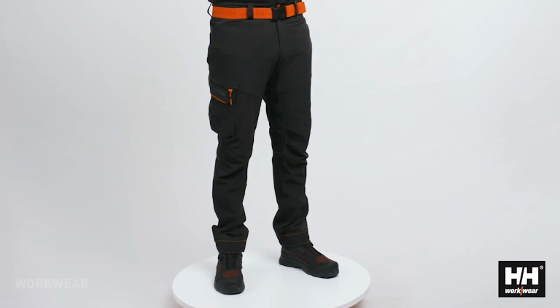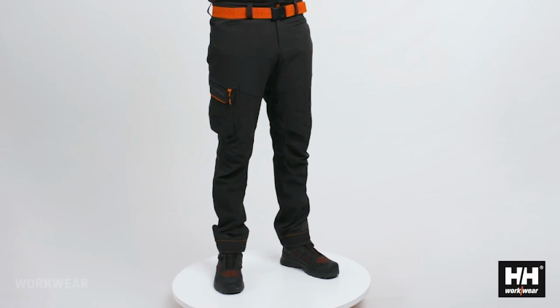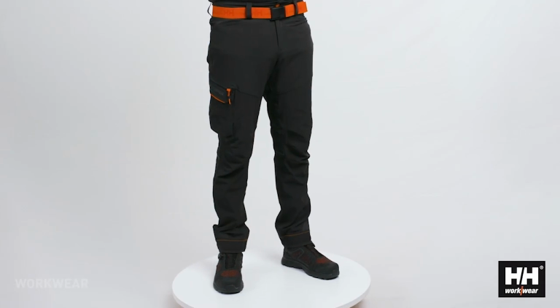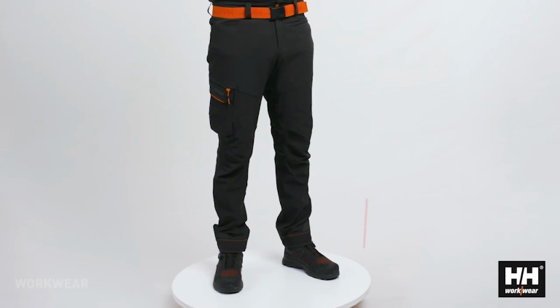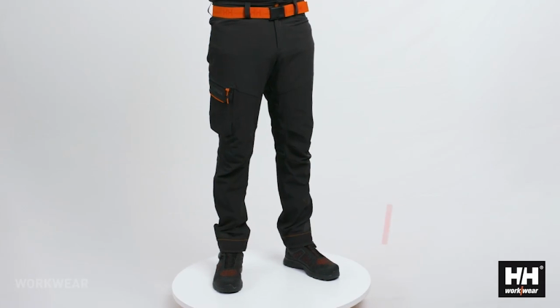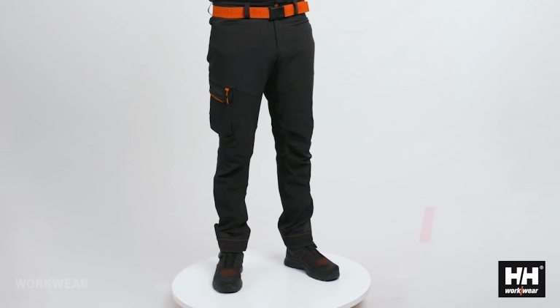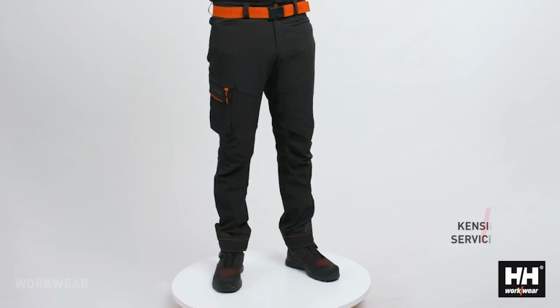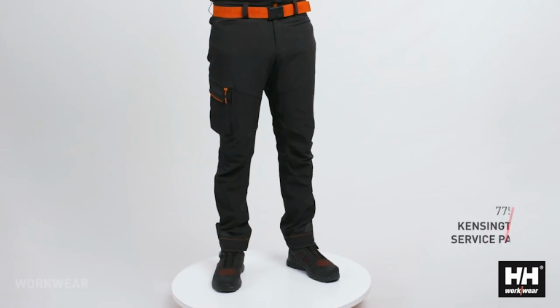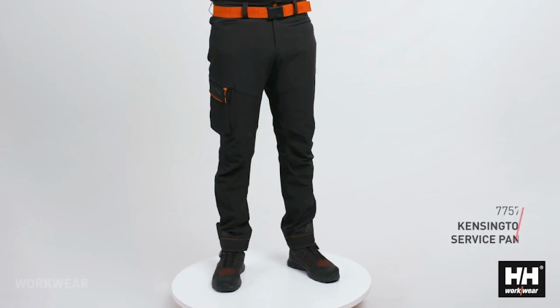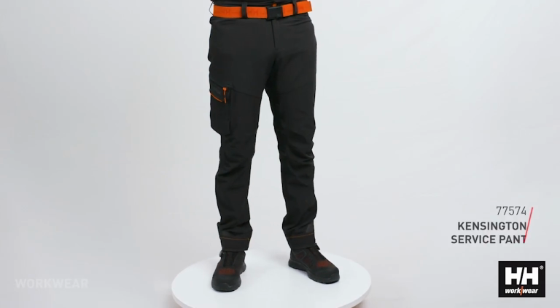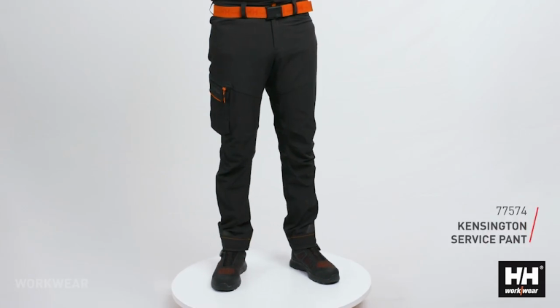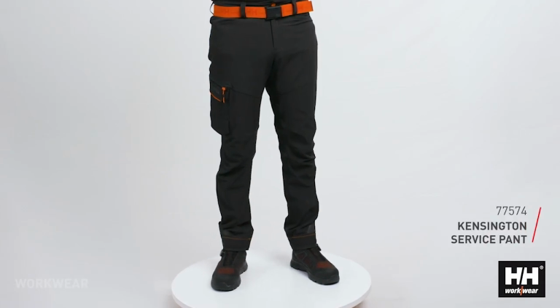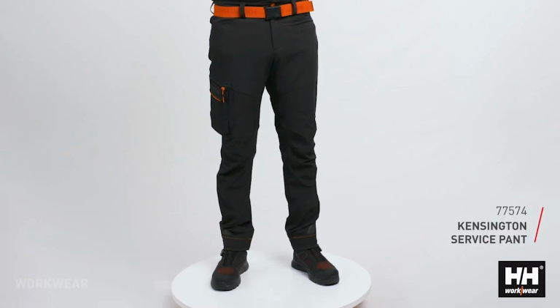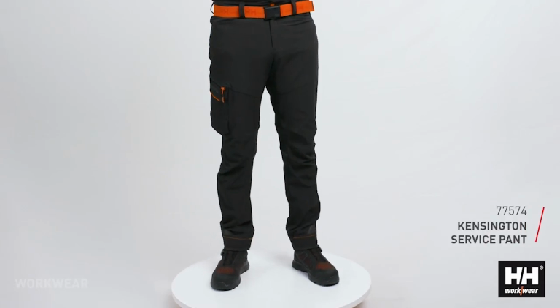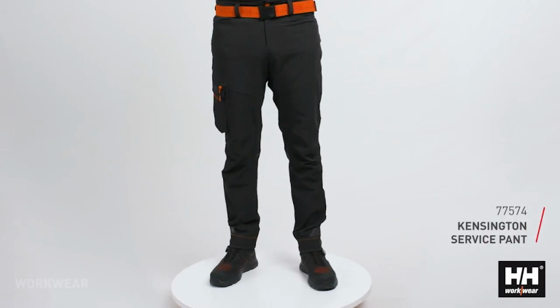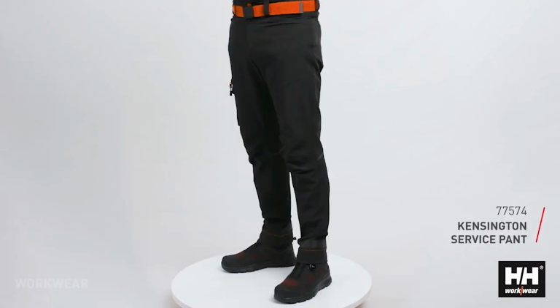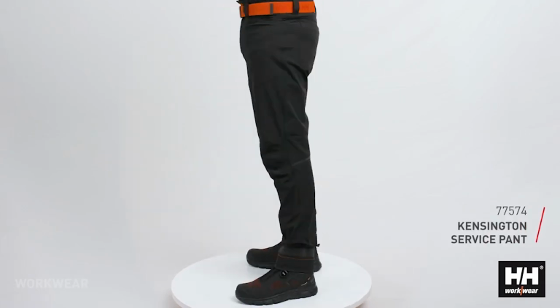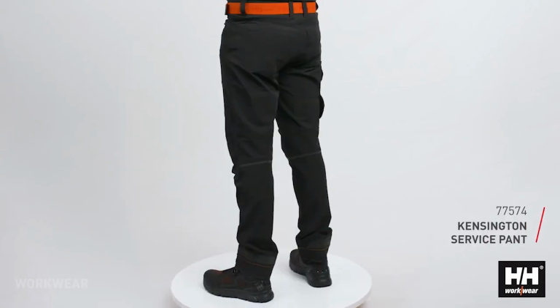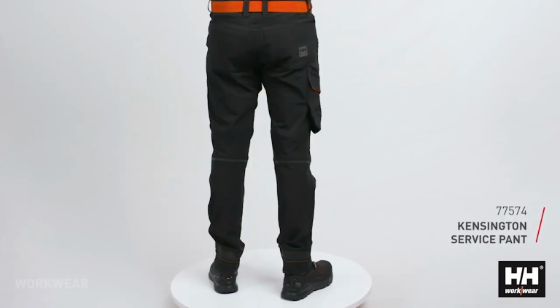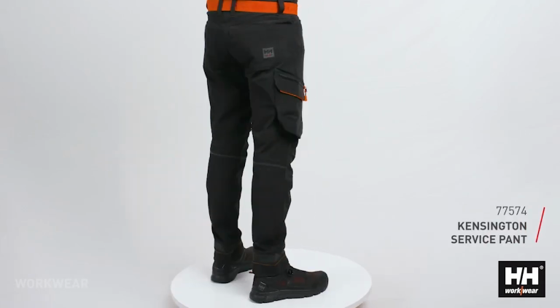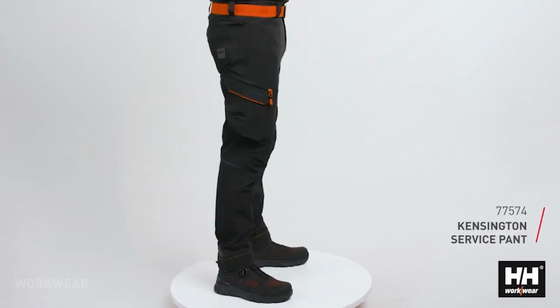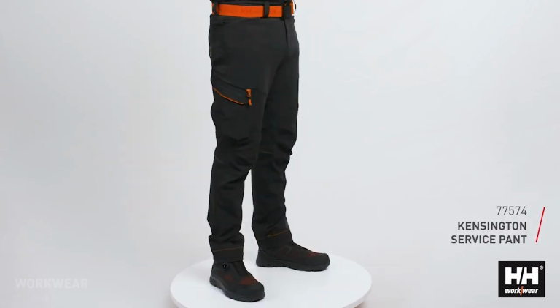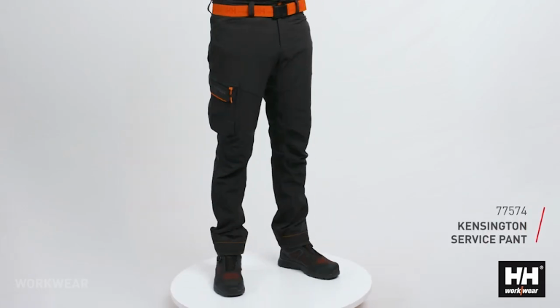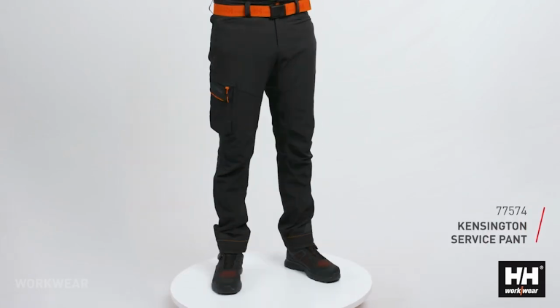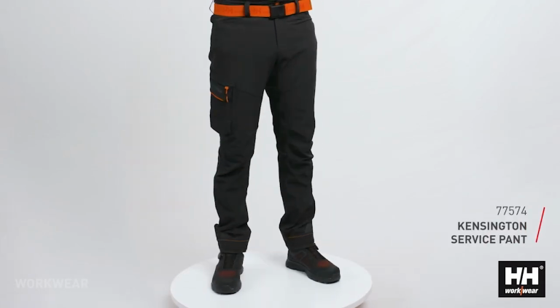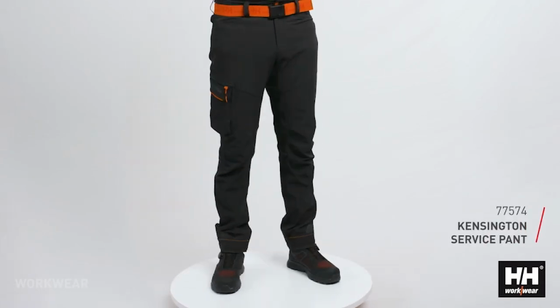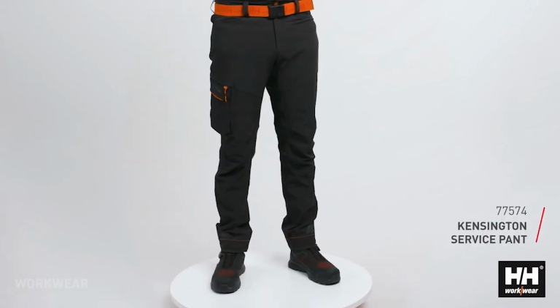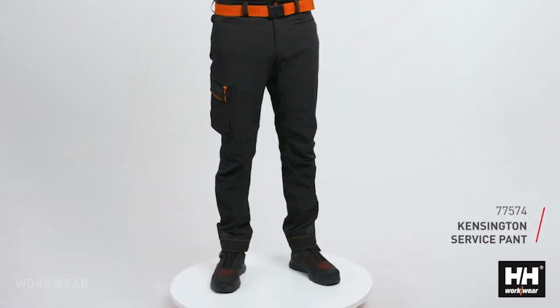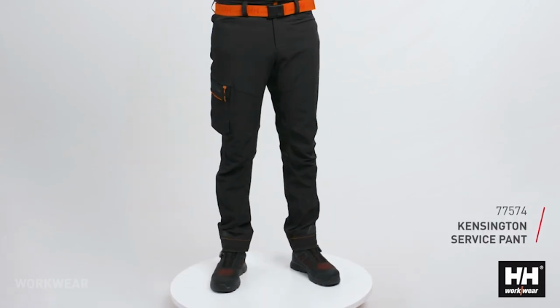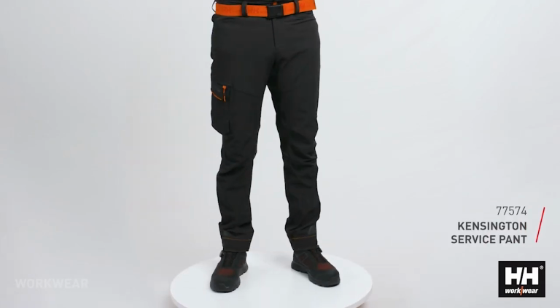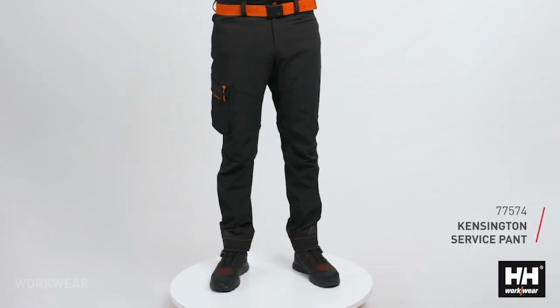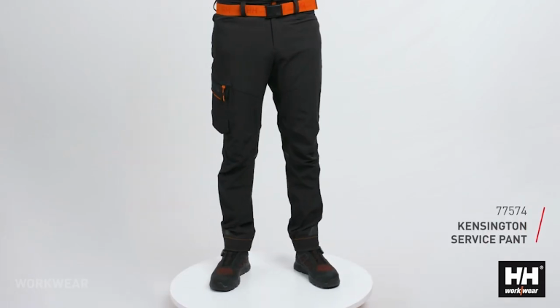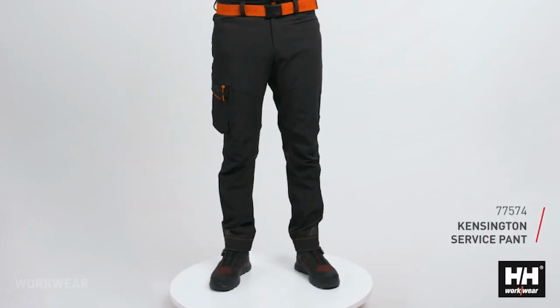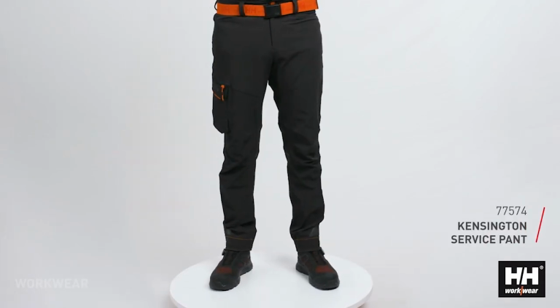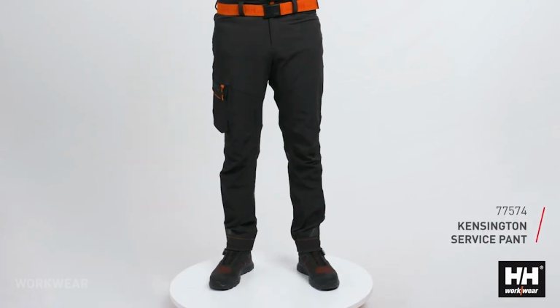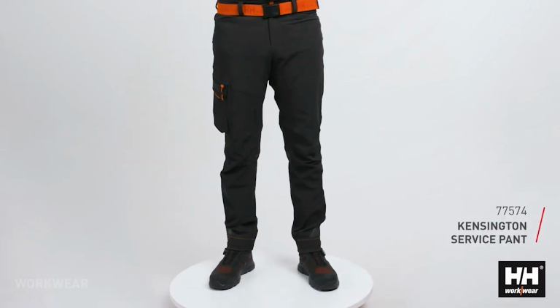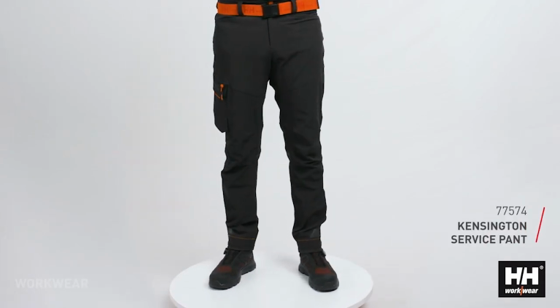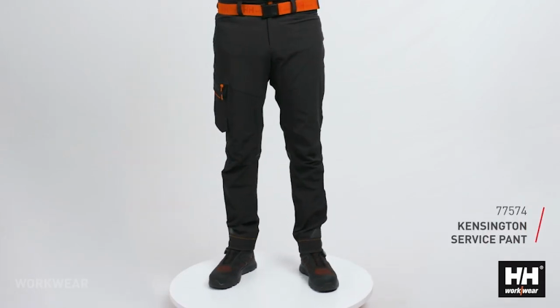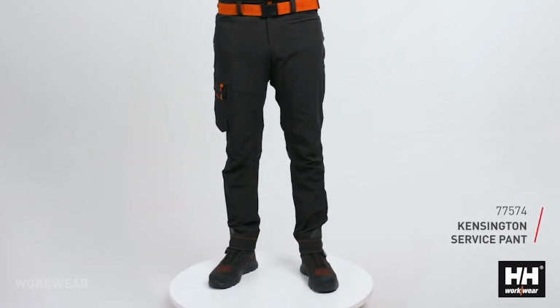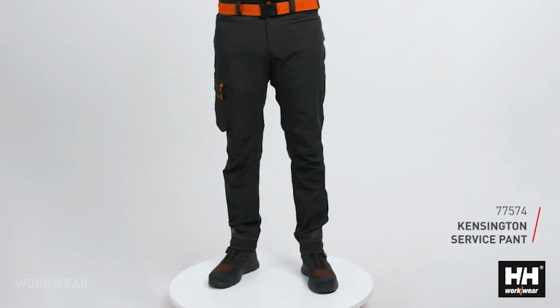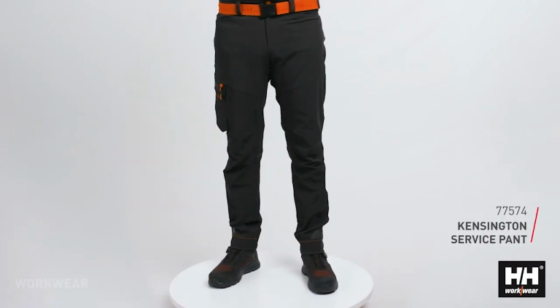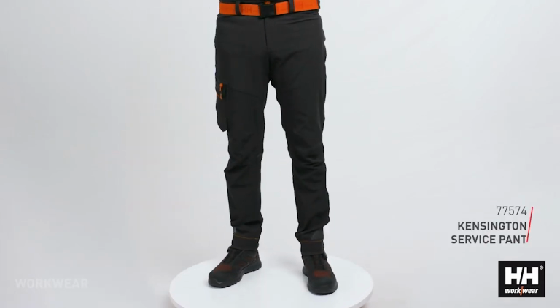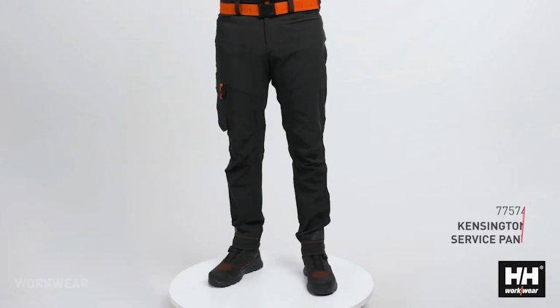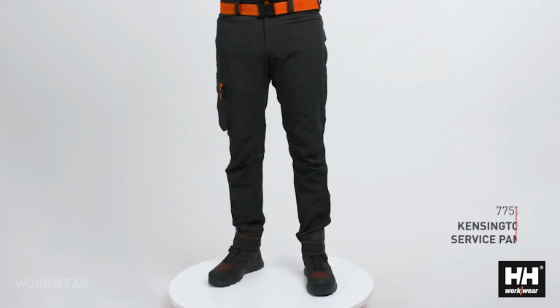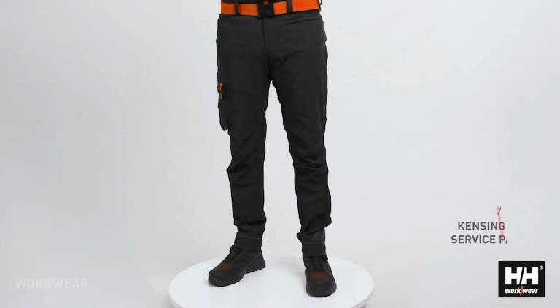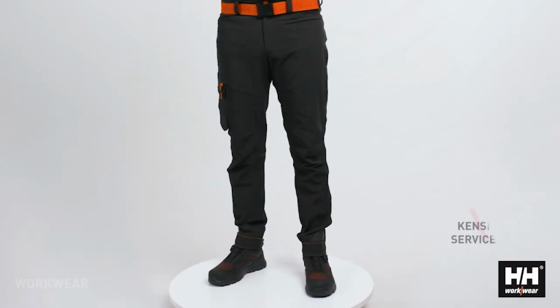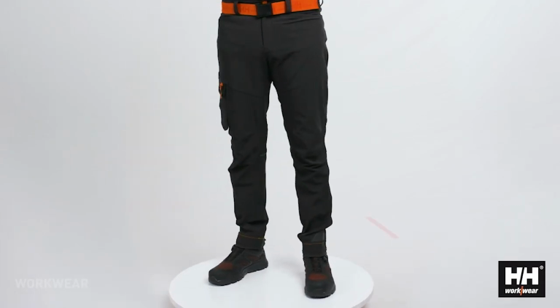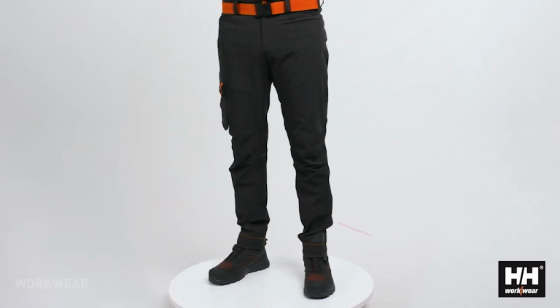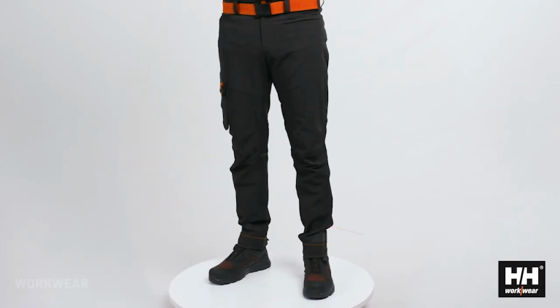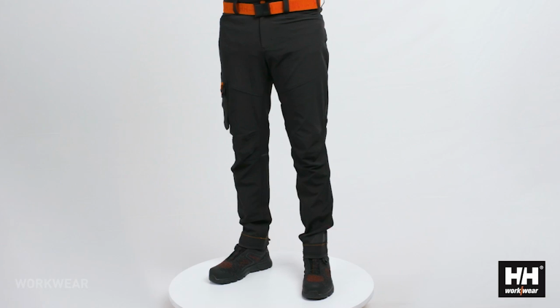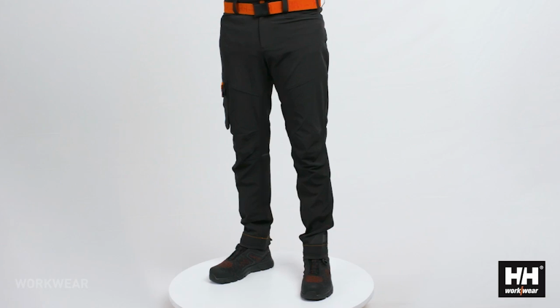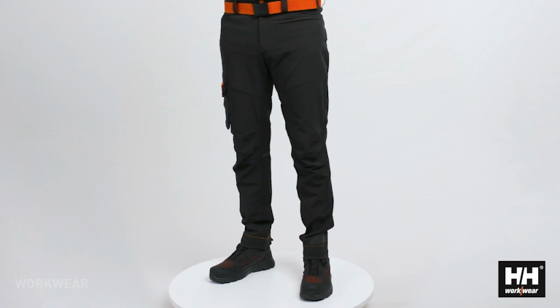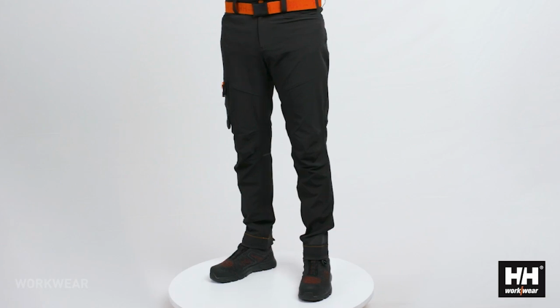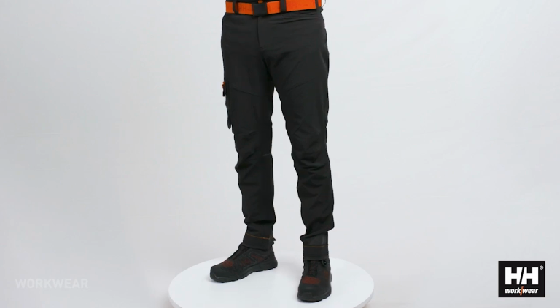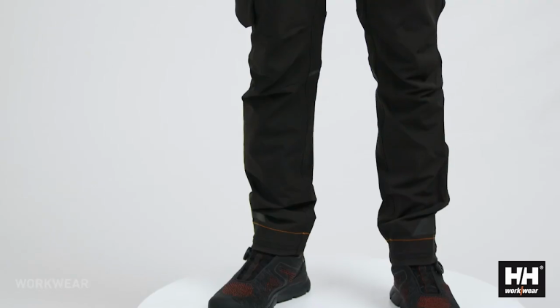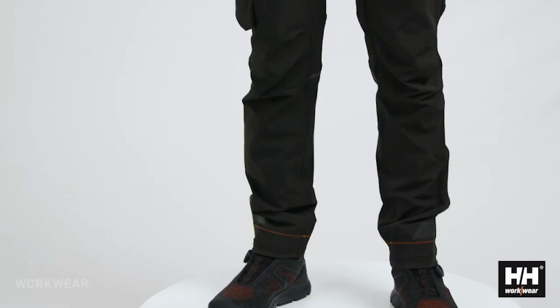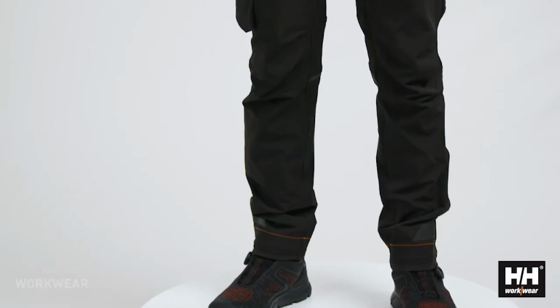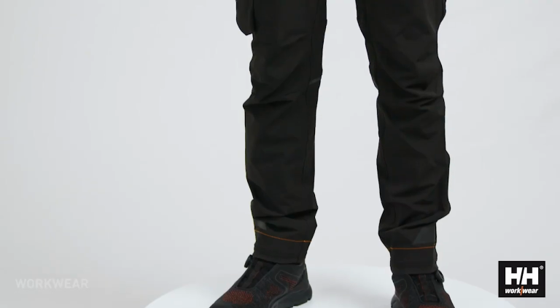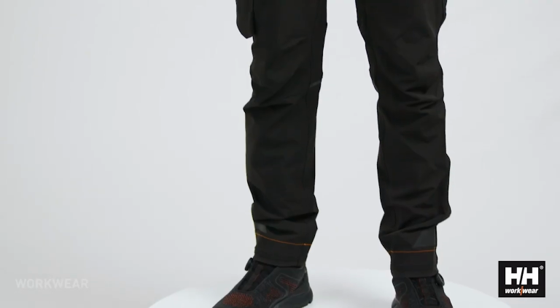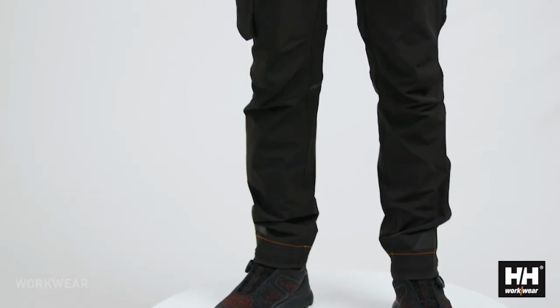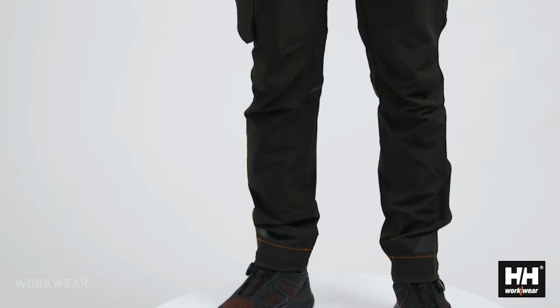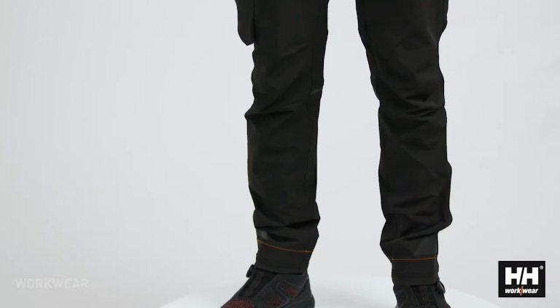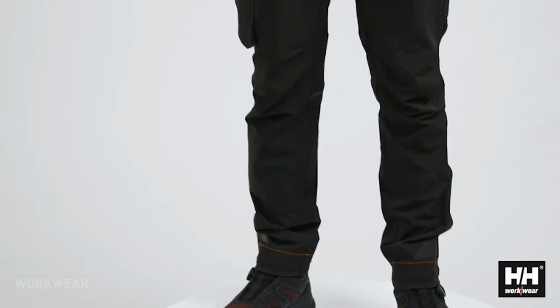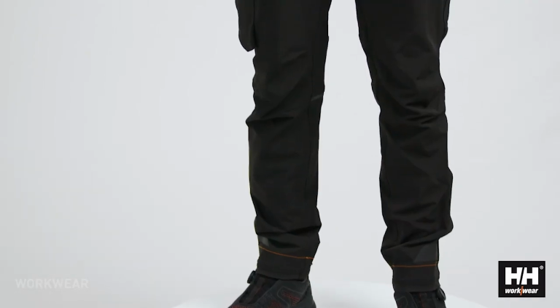The Kensington service pant is one of our most comfortable pants and it's already become a big favorite for many workers.